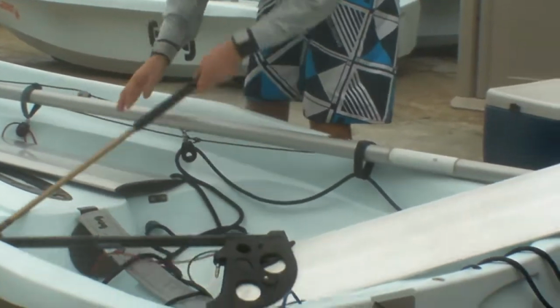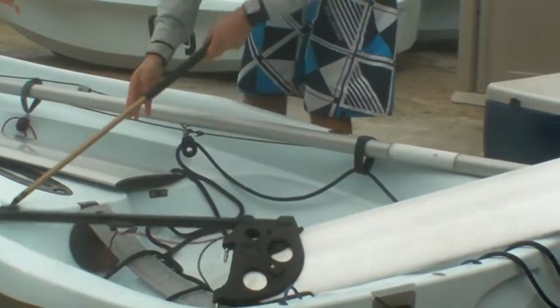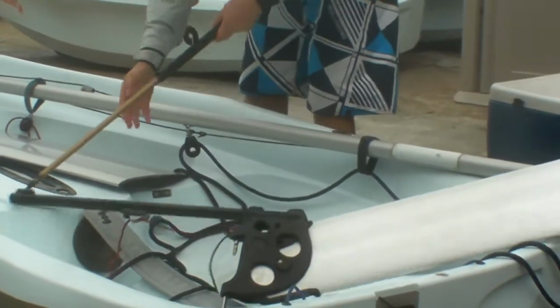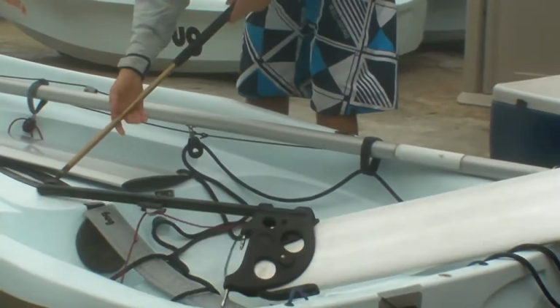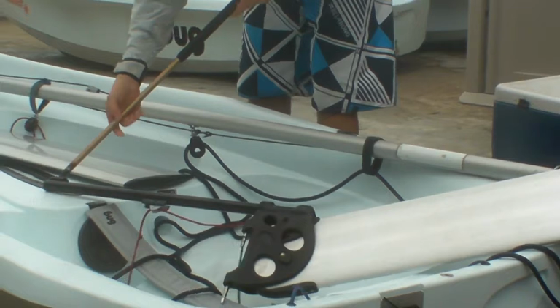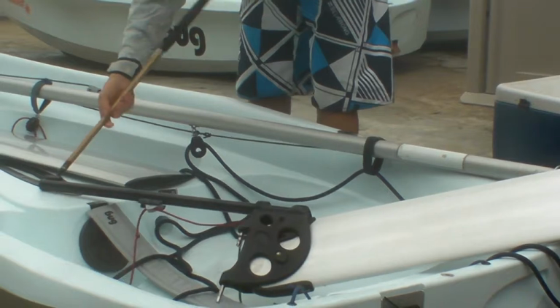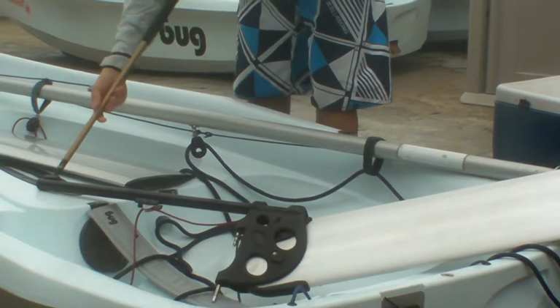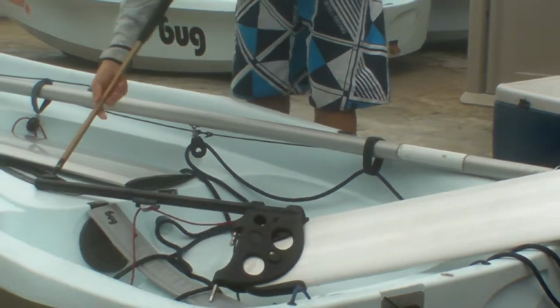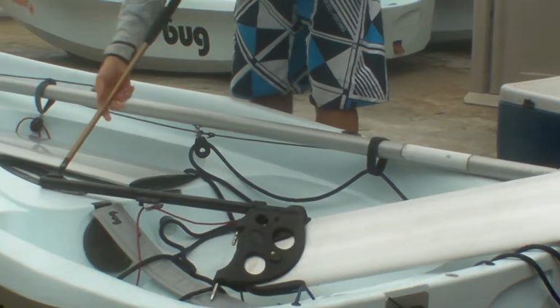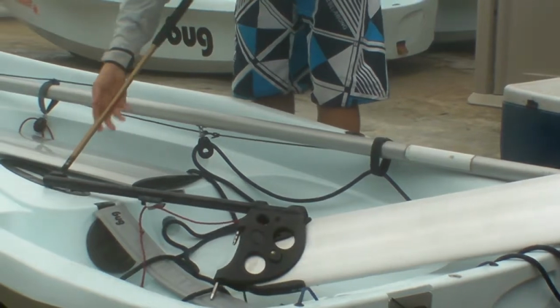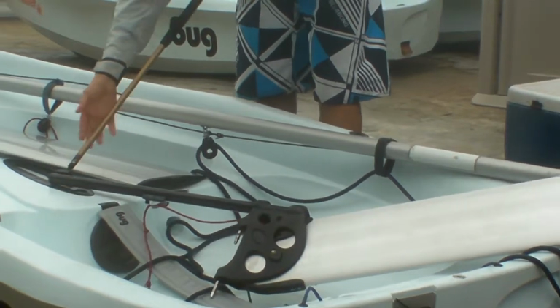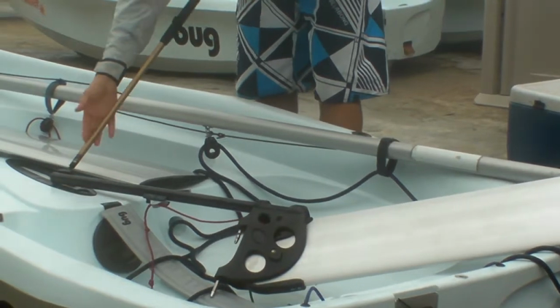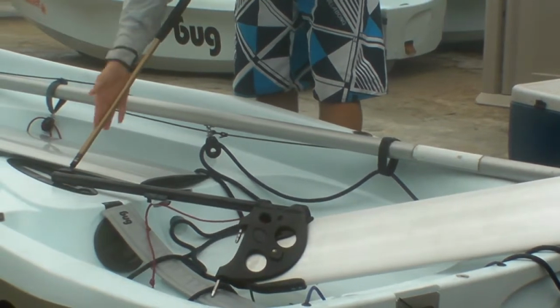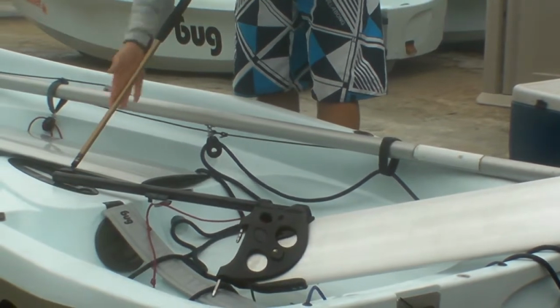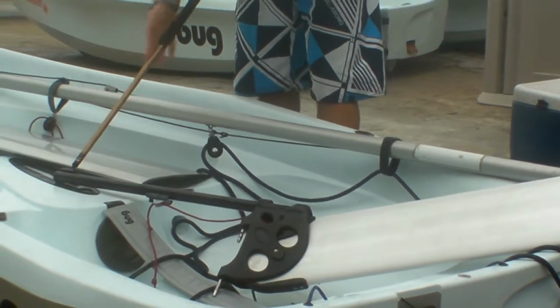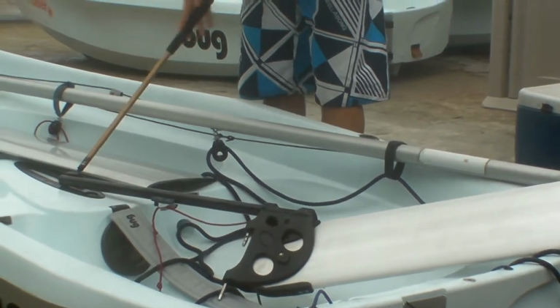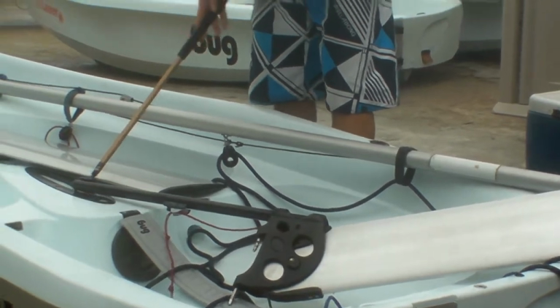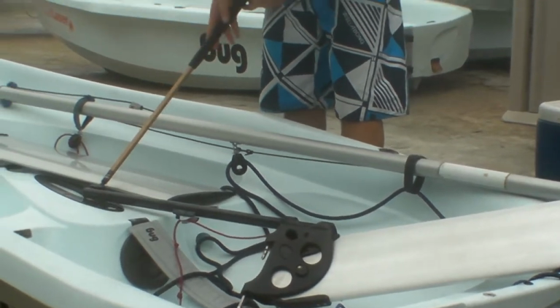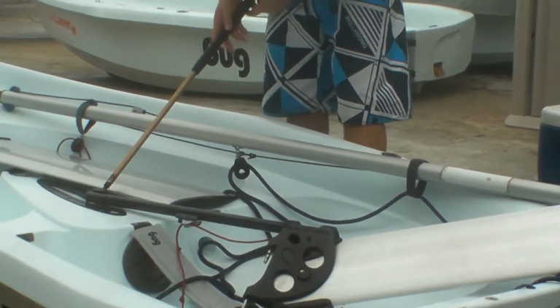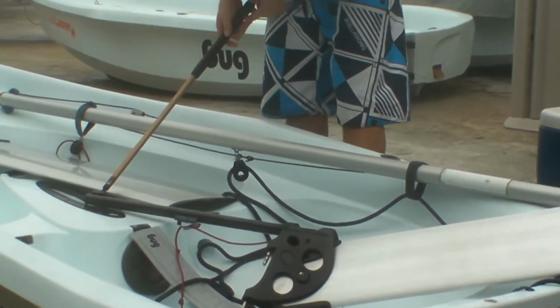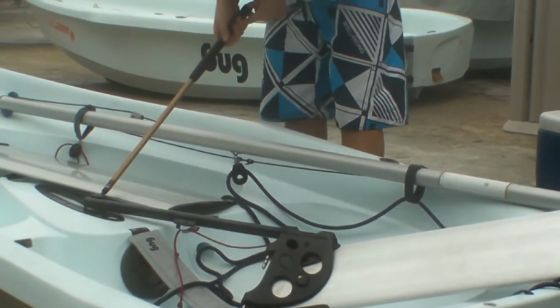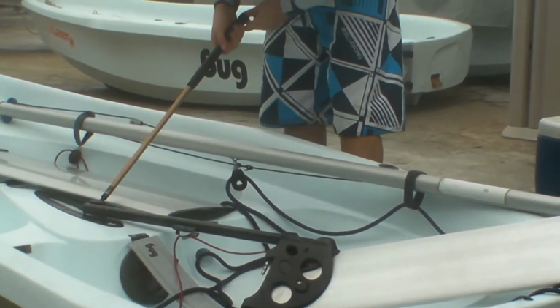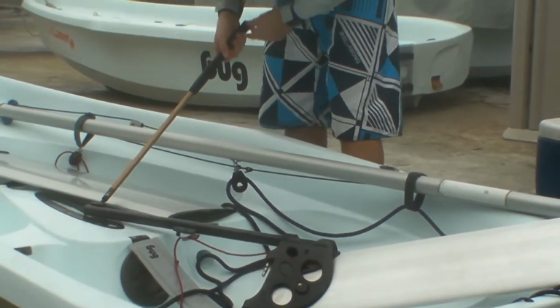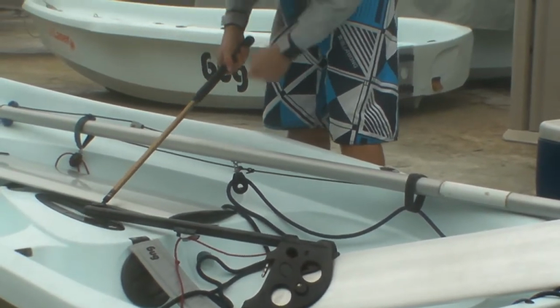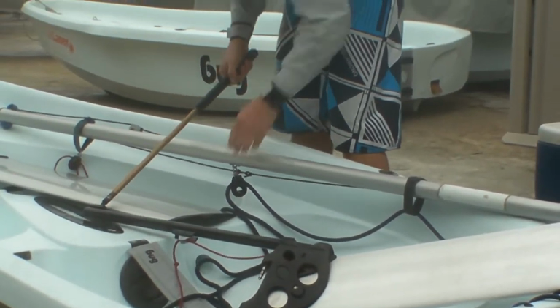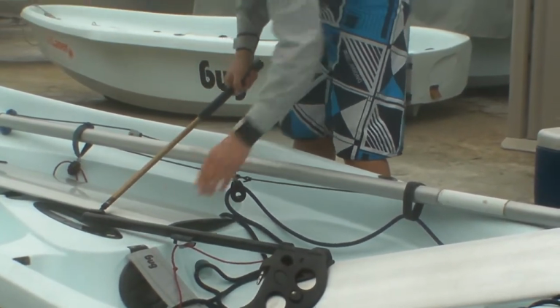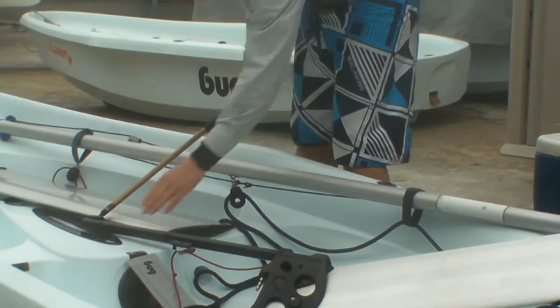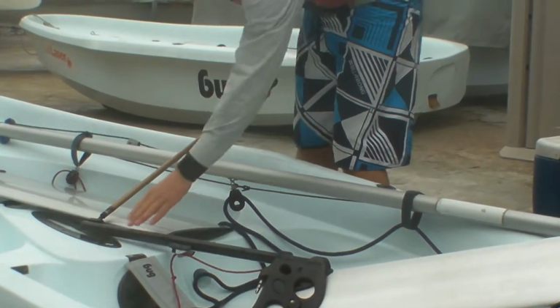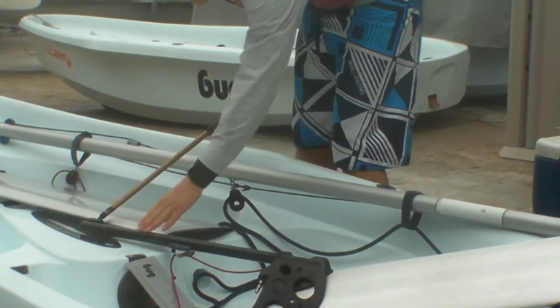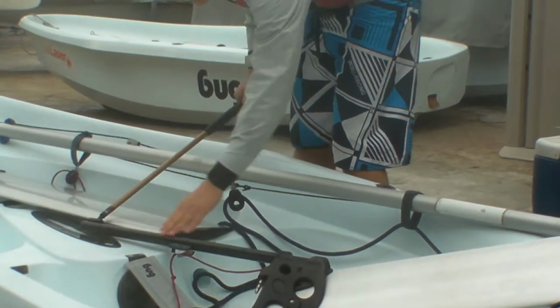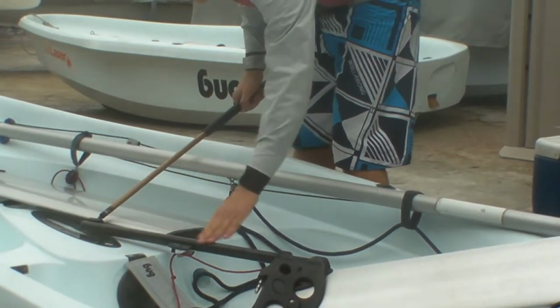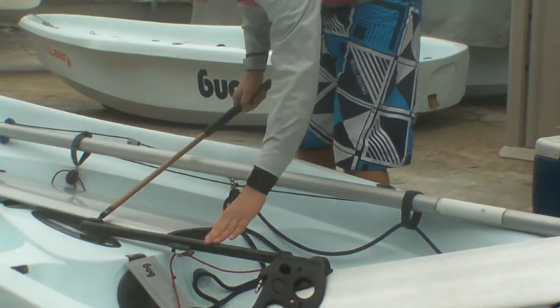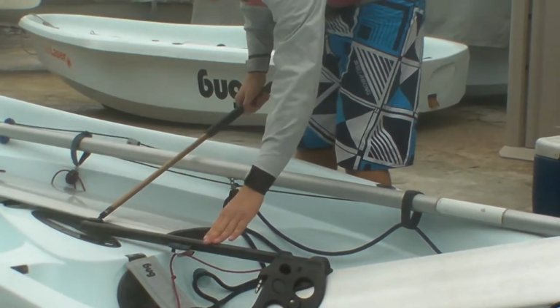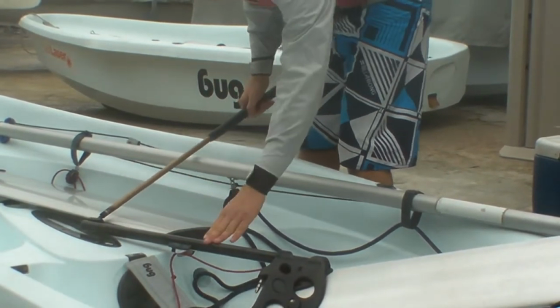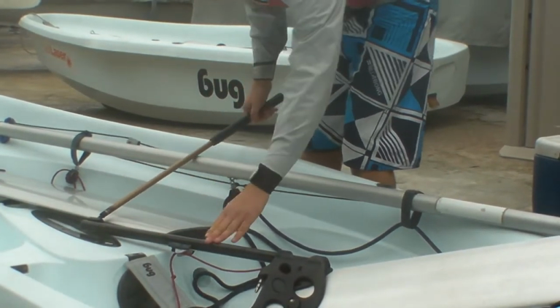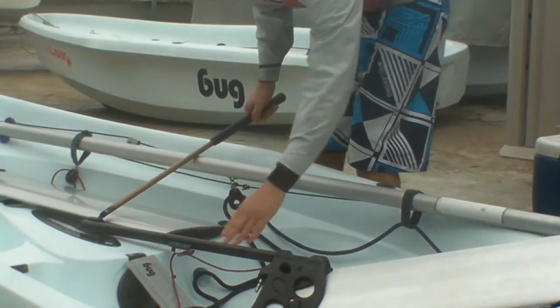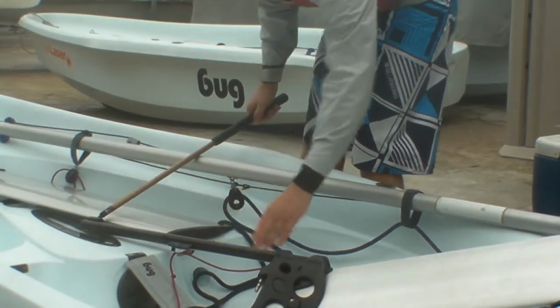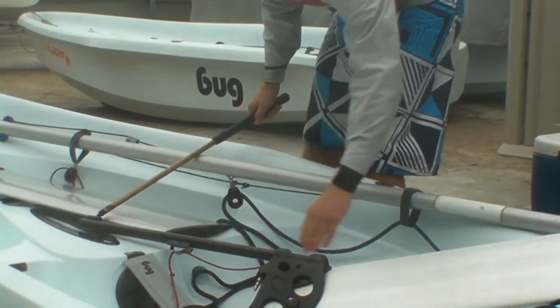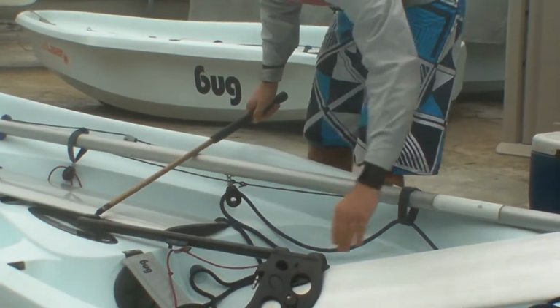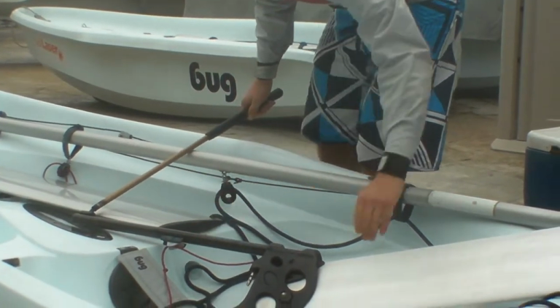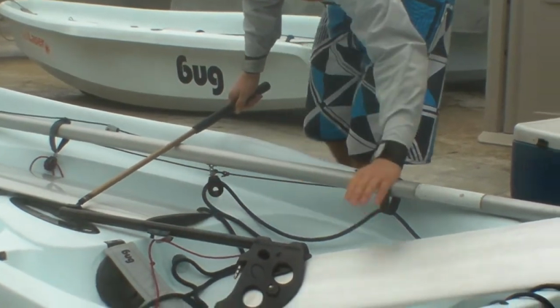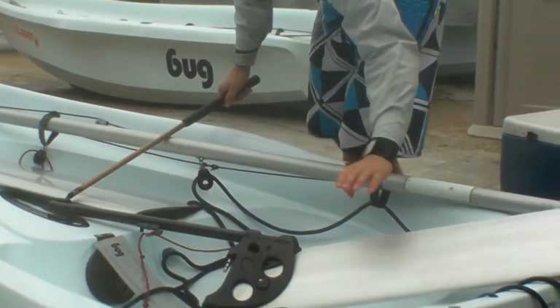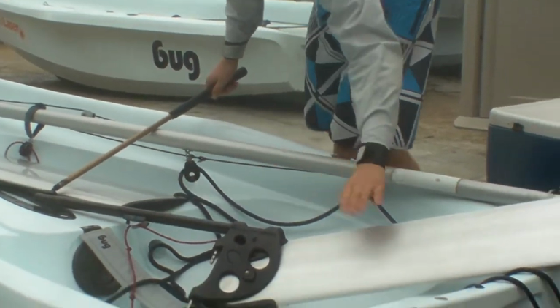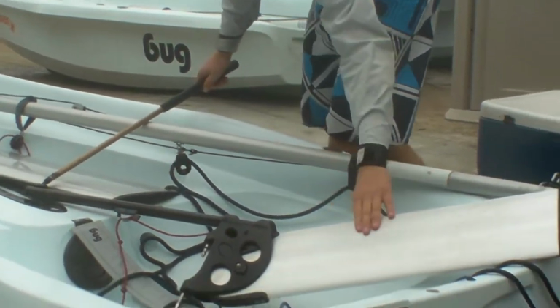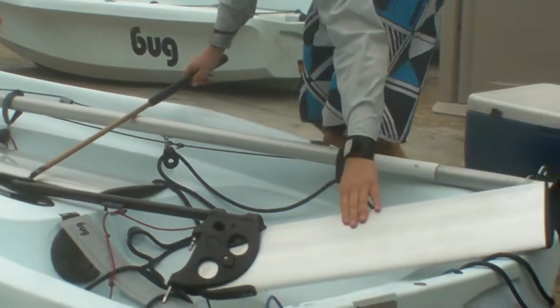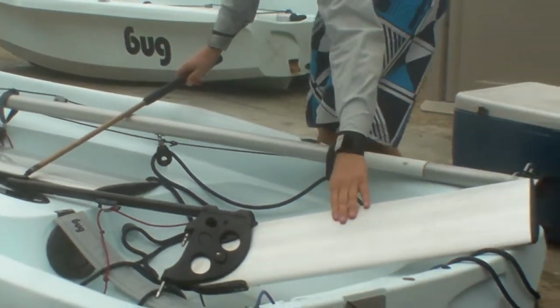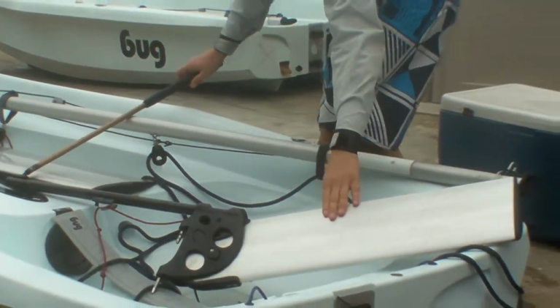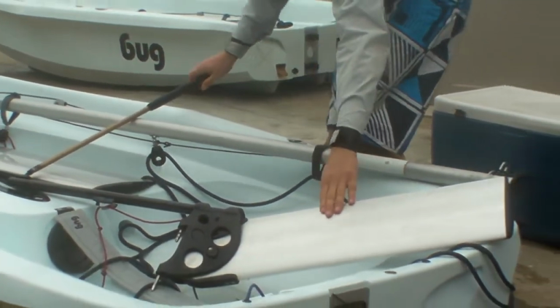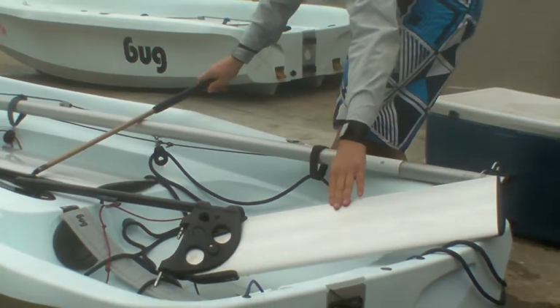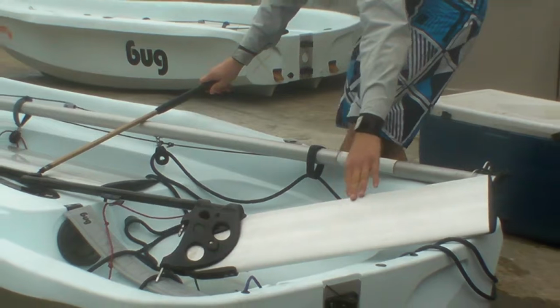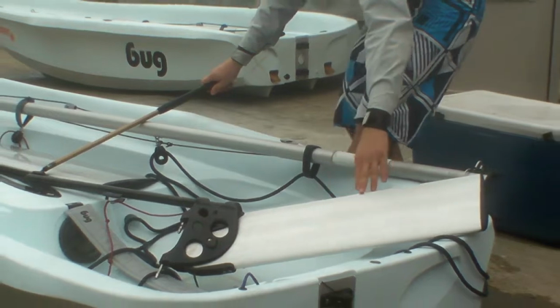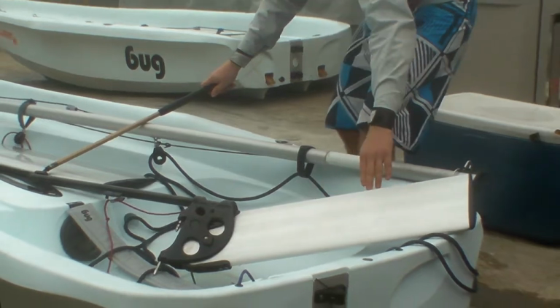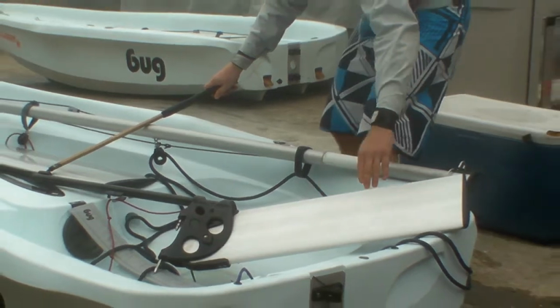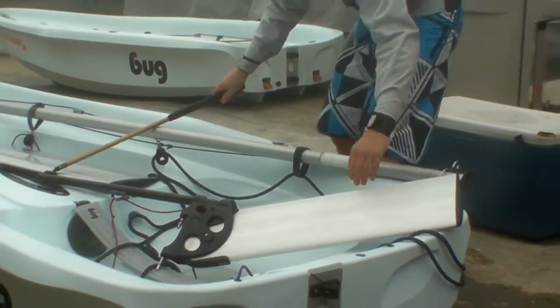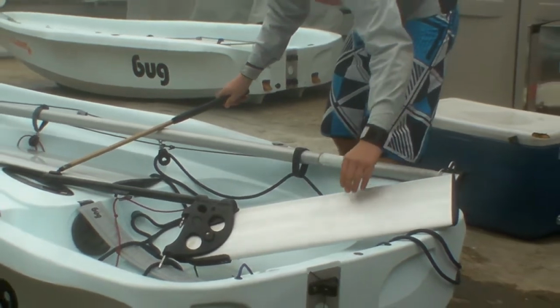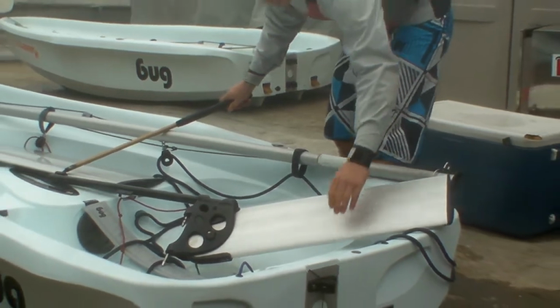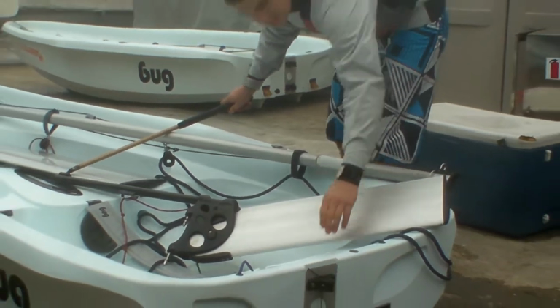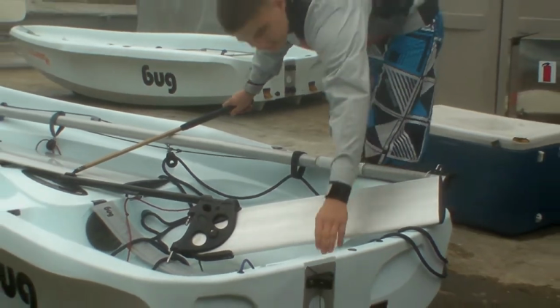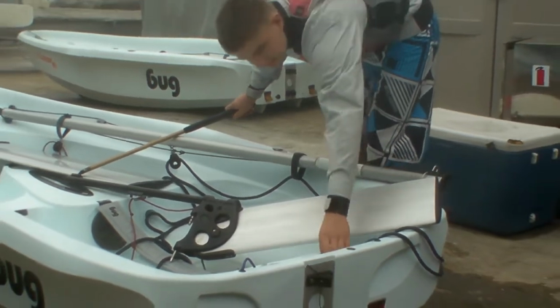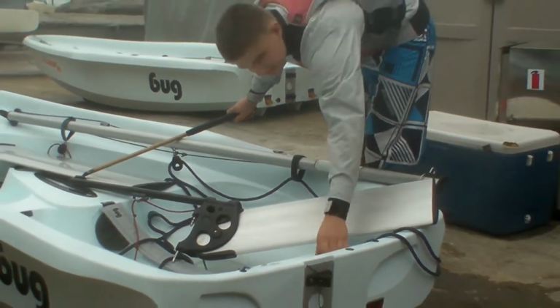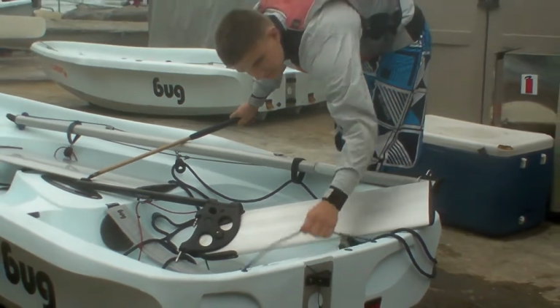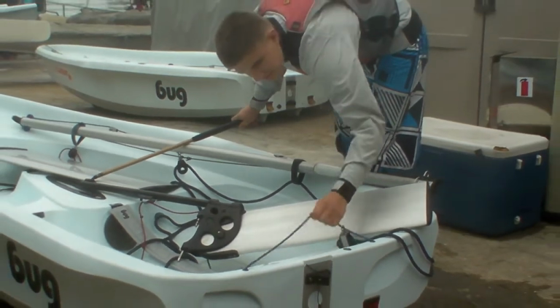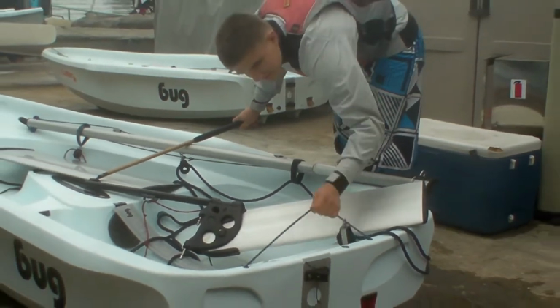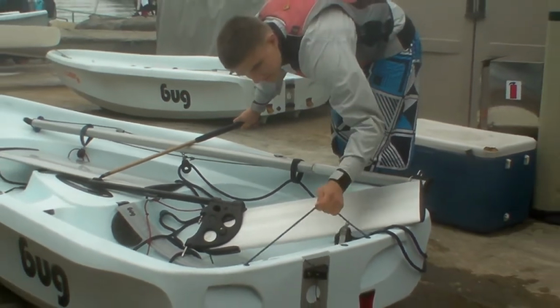This extension here is called the tiller extension. This is the tiller. This is the rudder. This is the traveler.